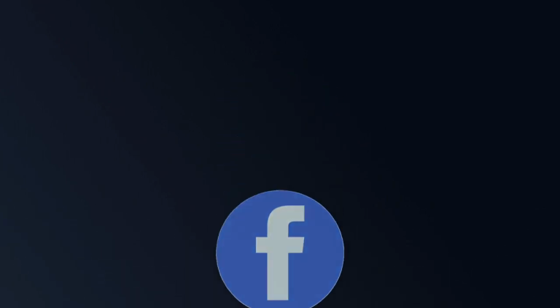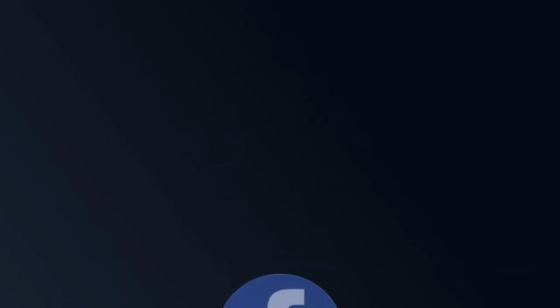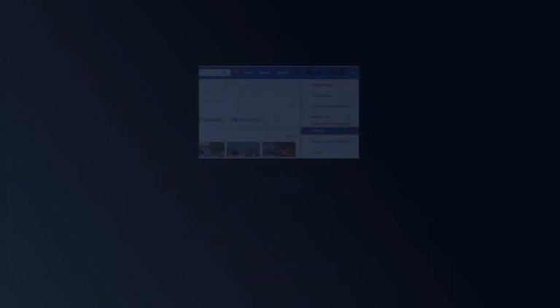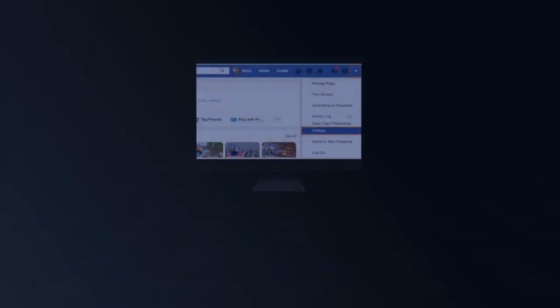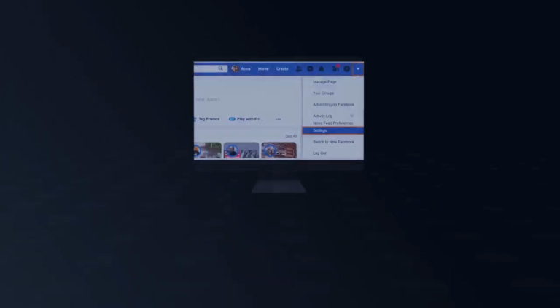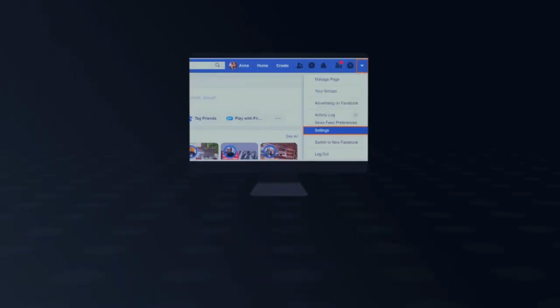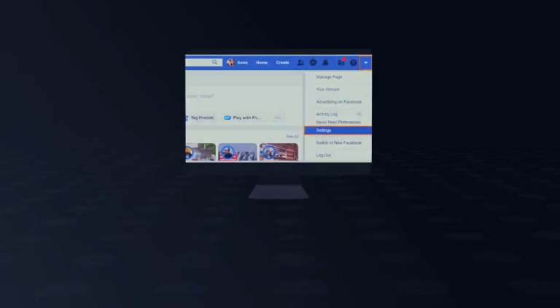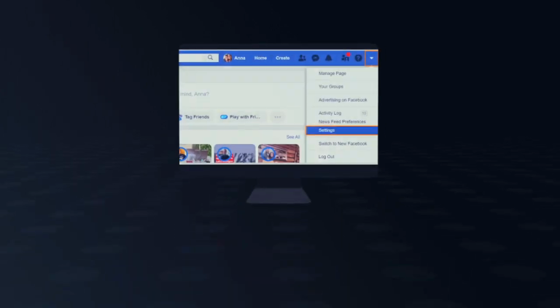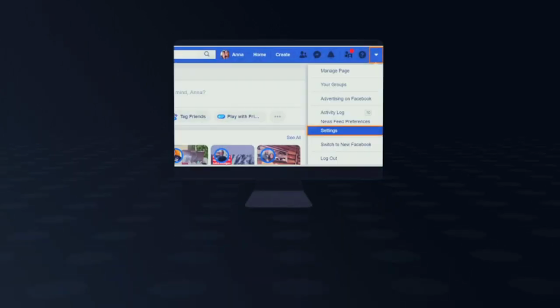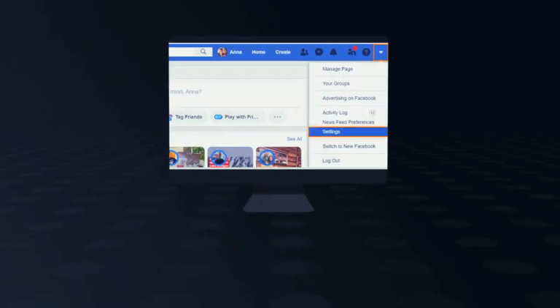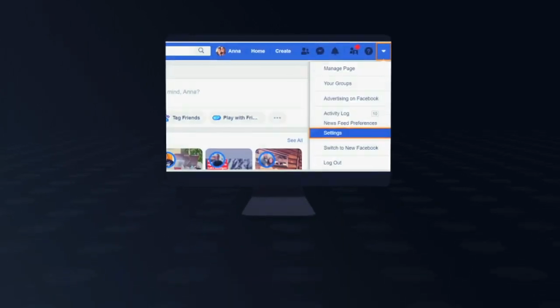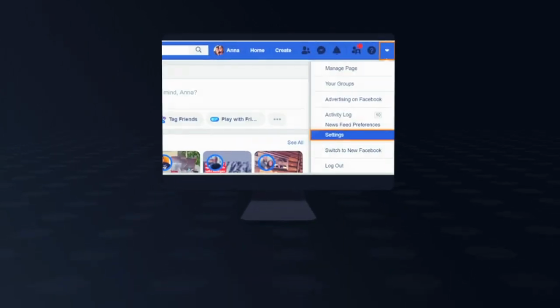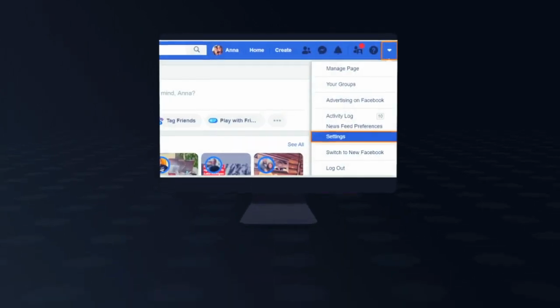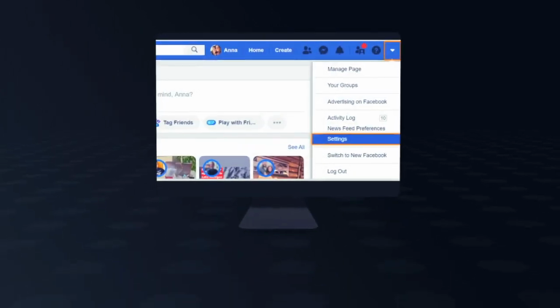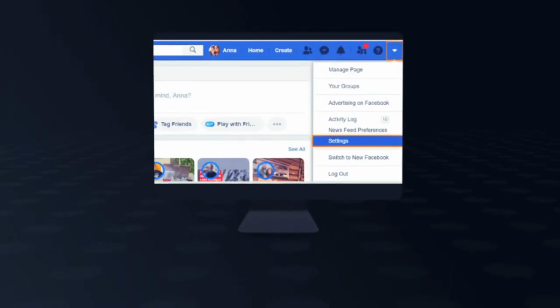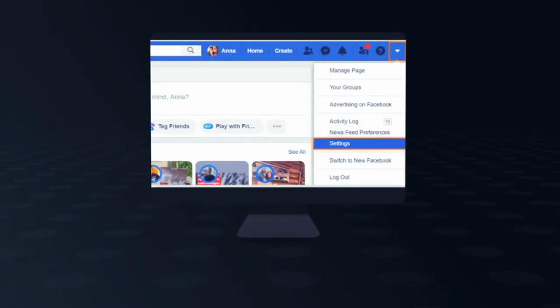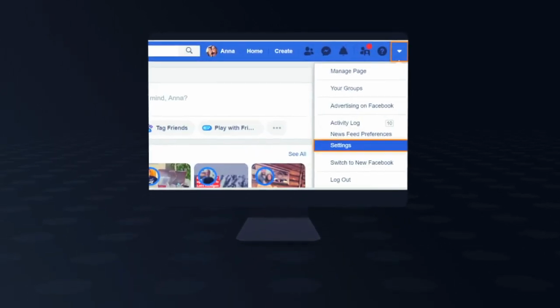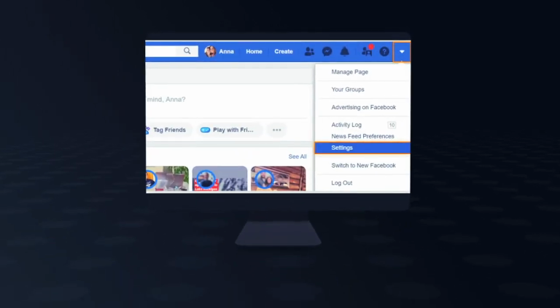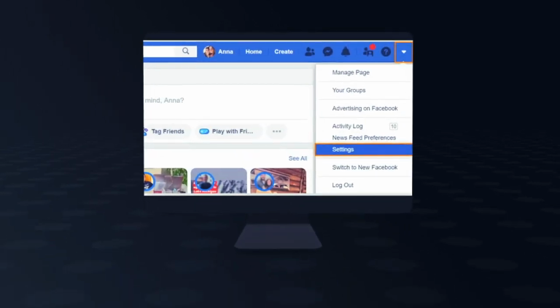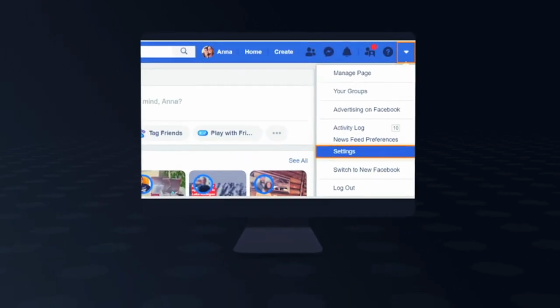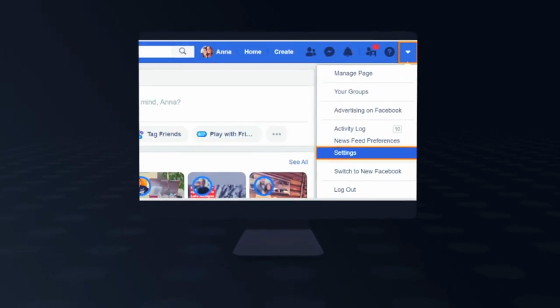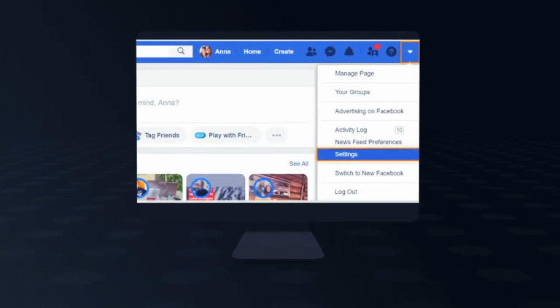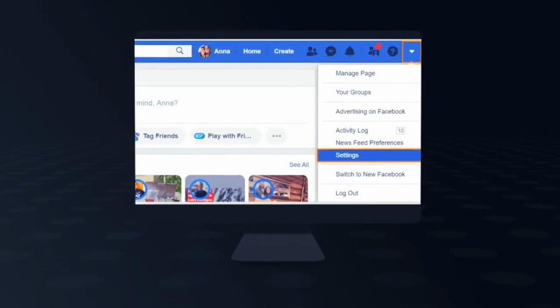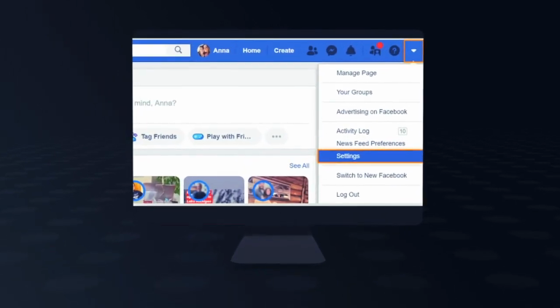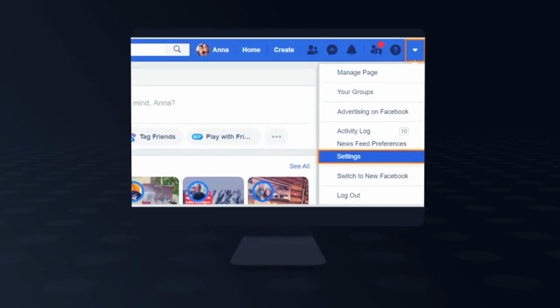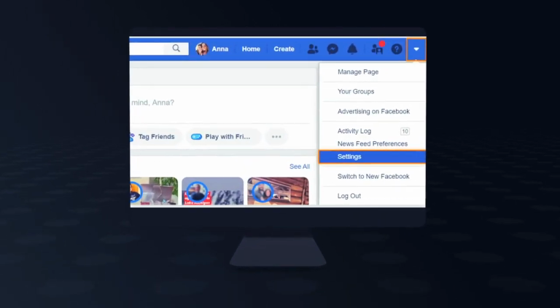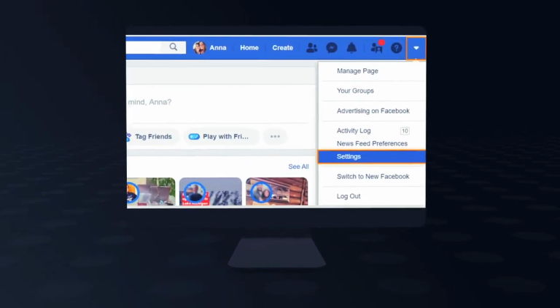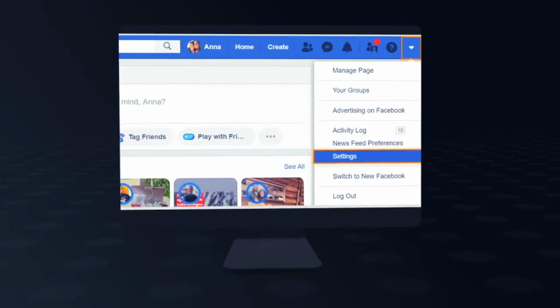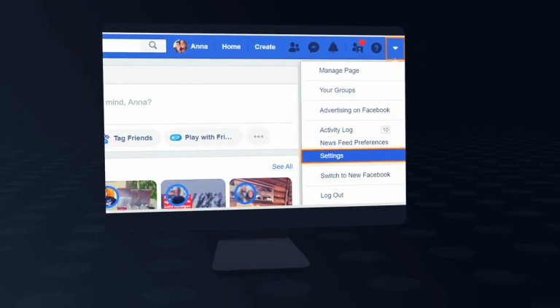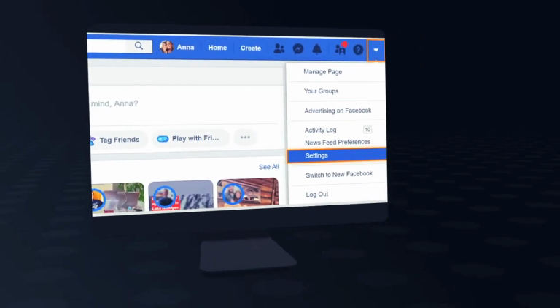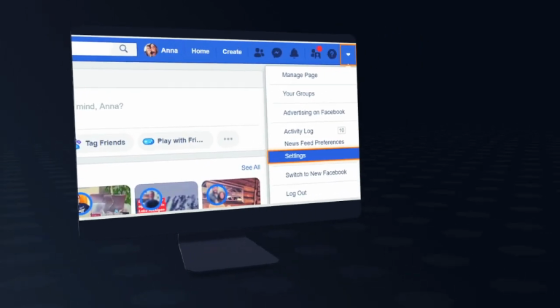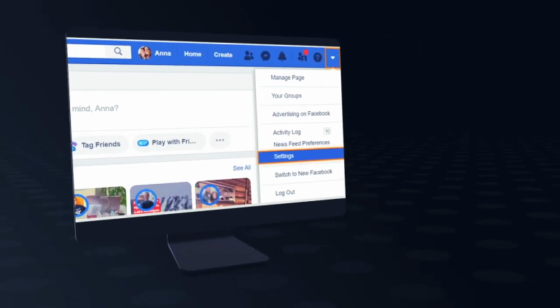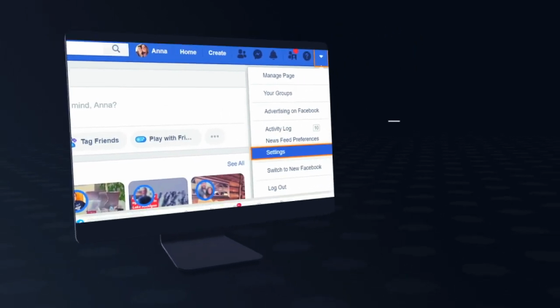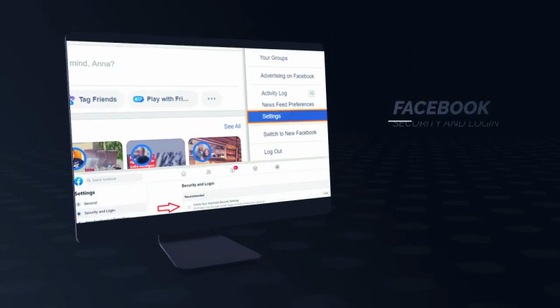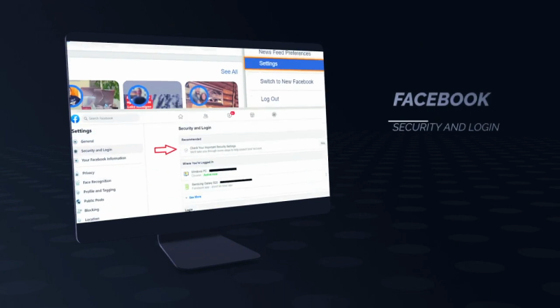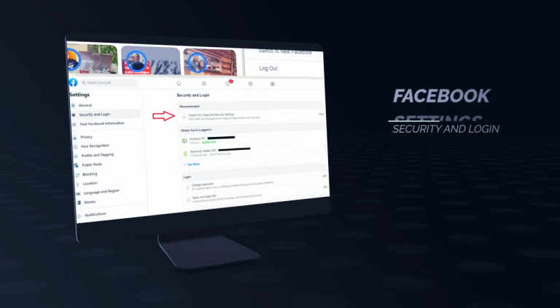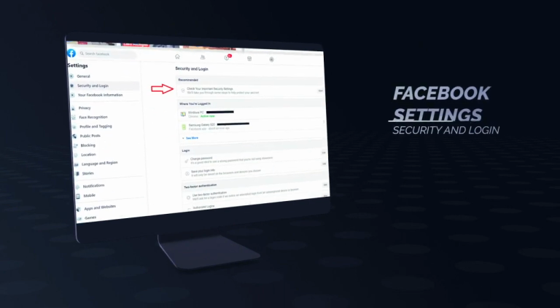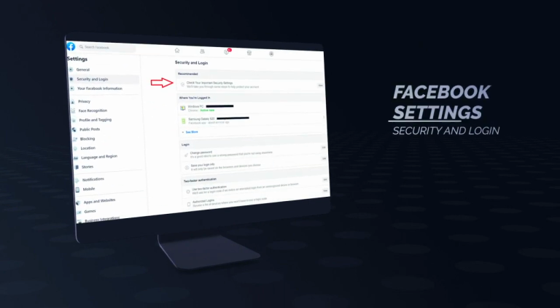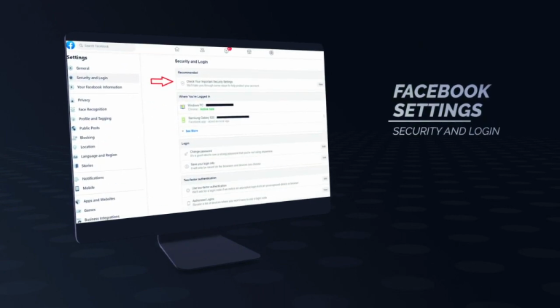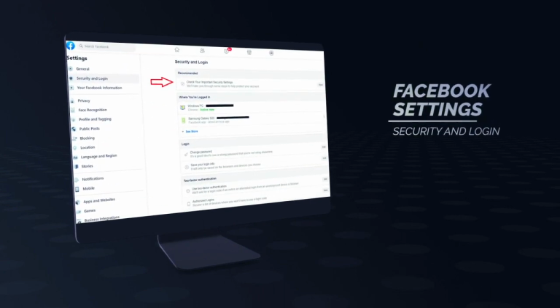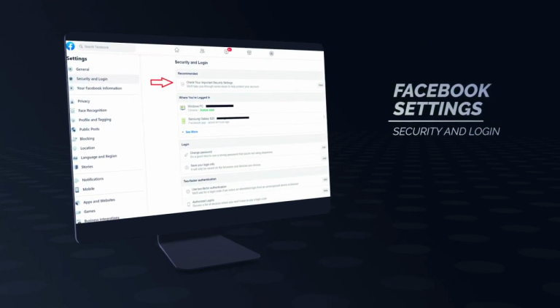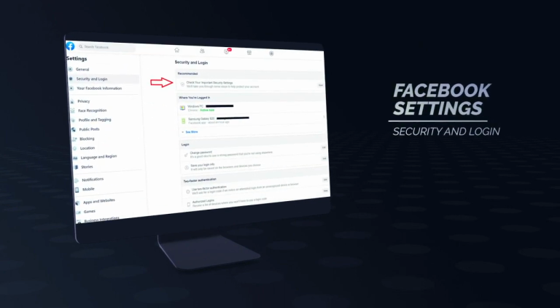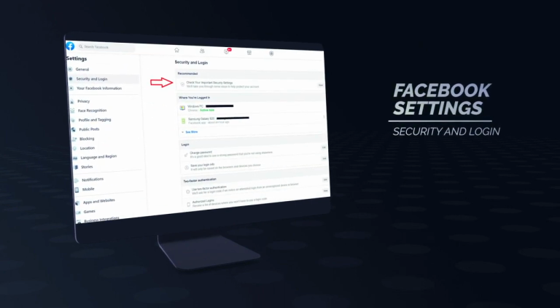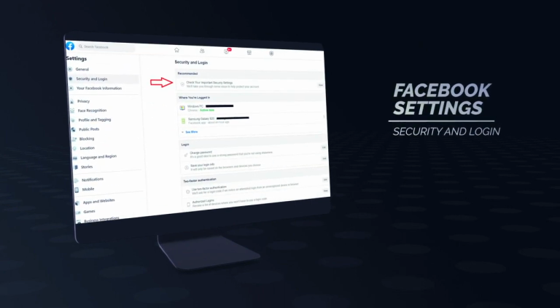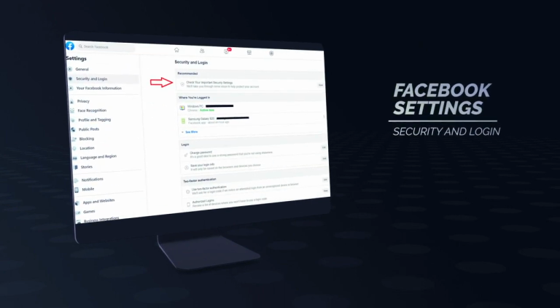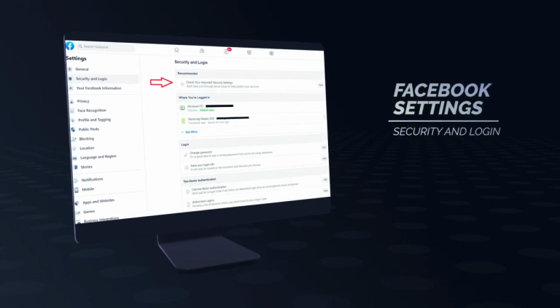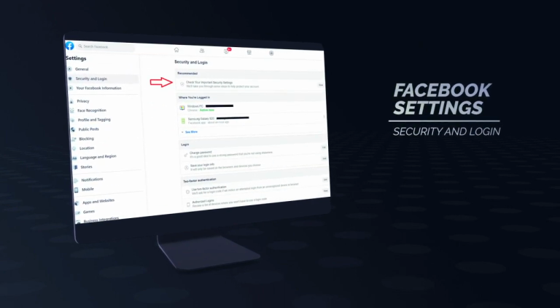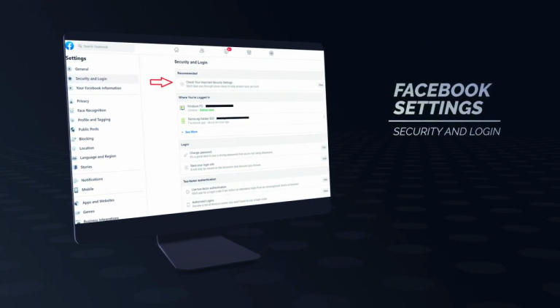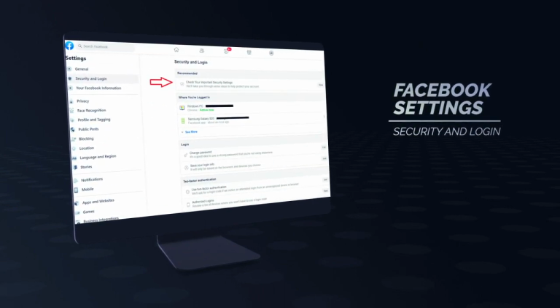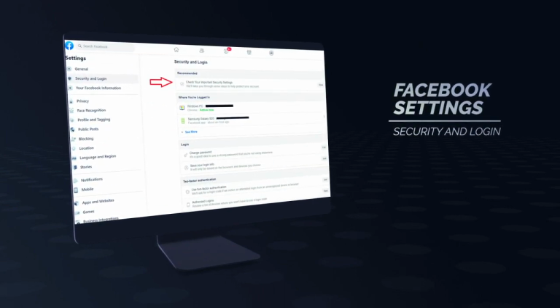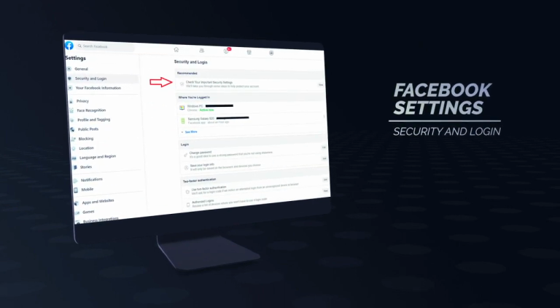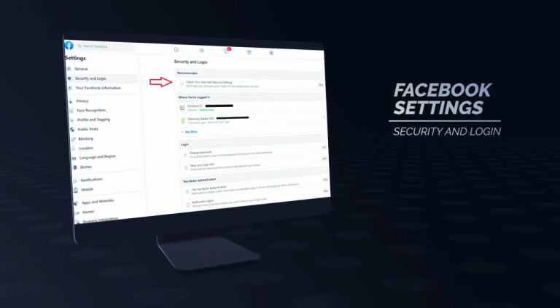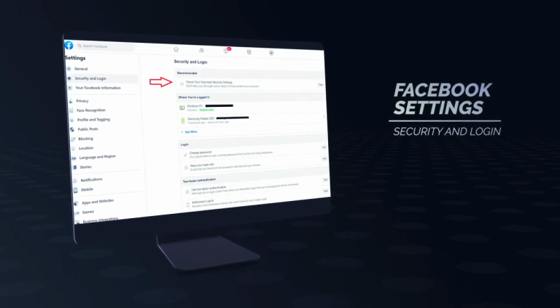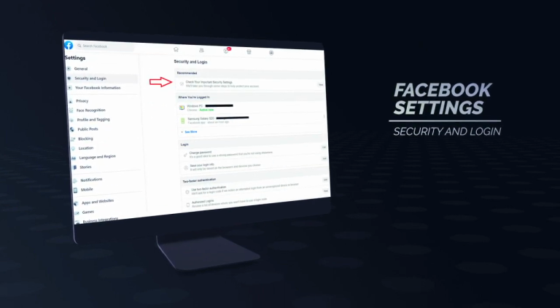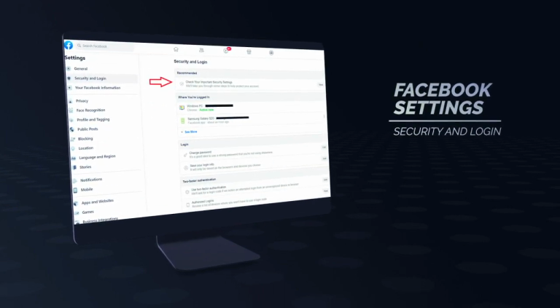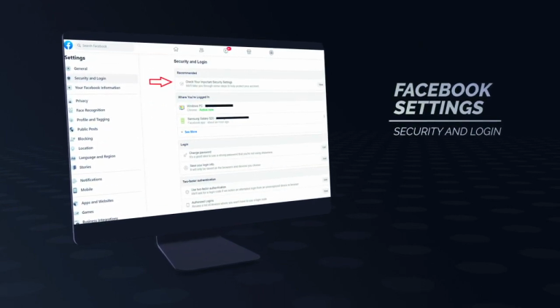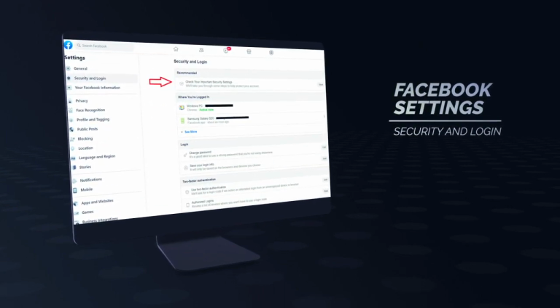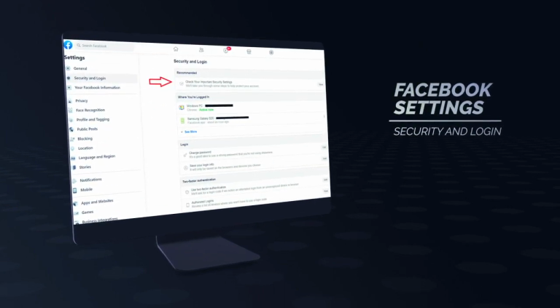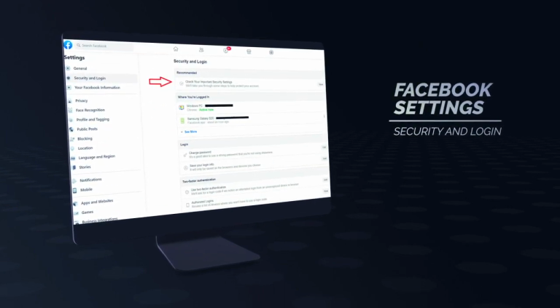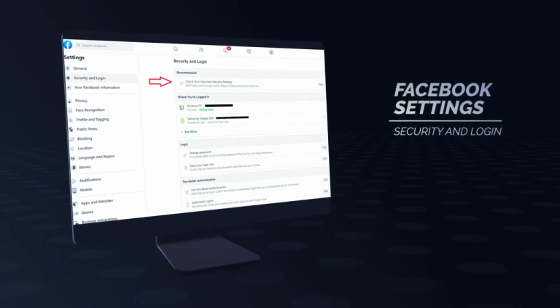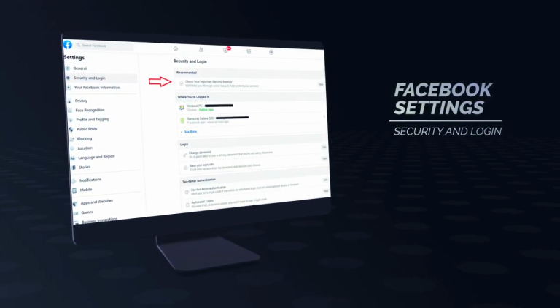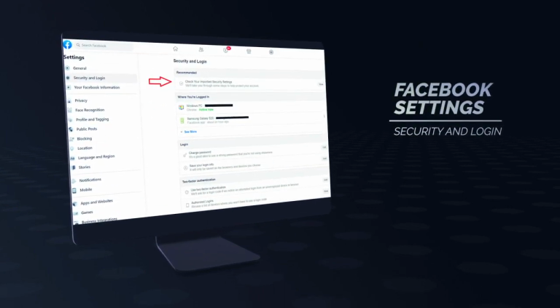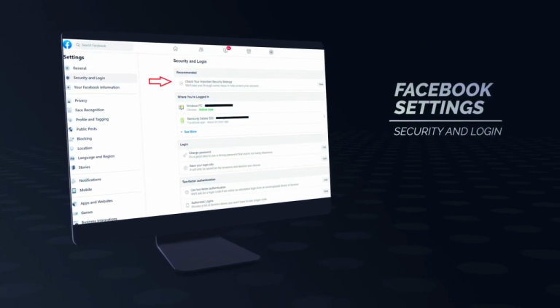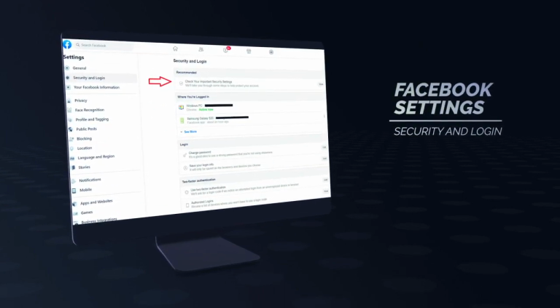Log in to your Facebook account and go to settings. Then click on security and login, and check your important security settings.